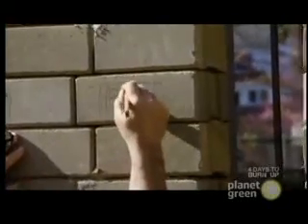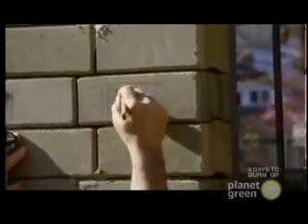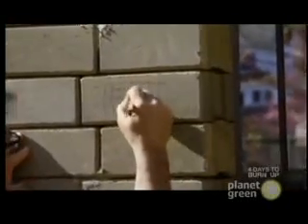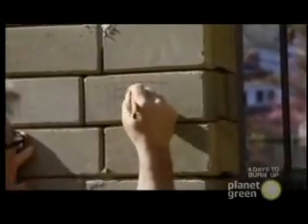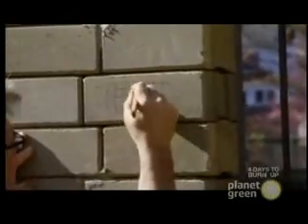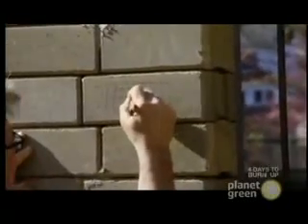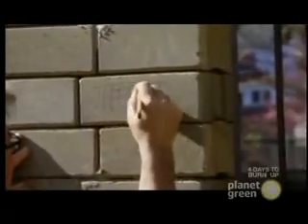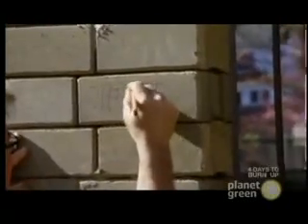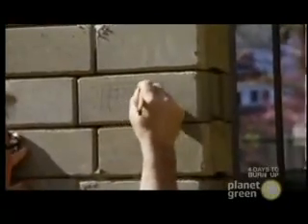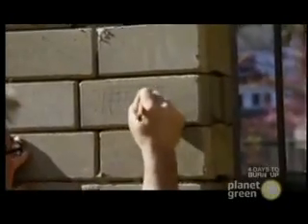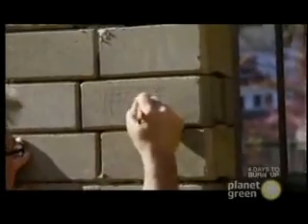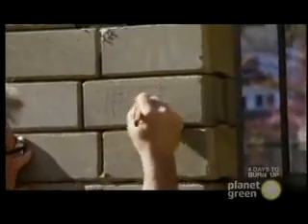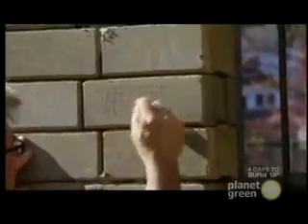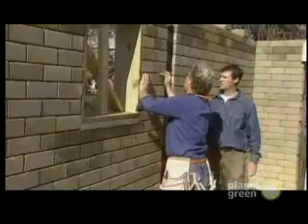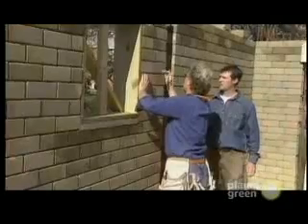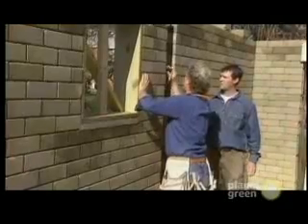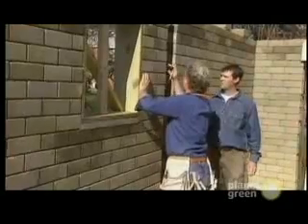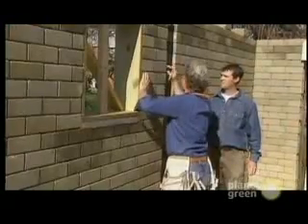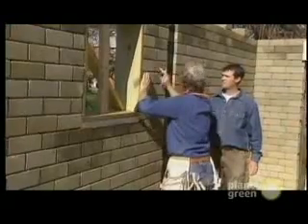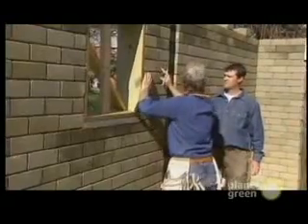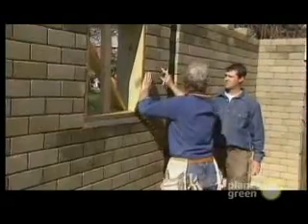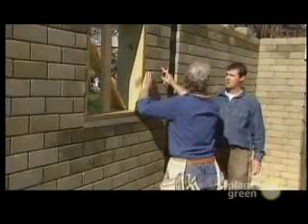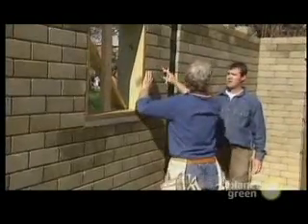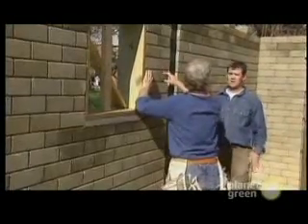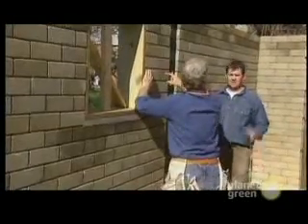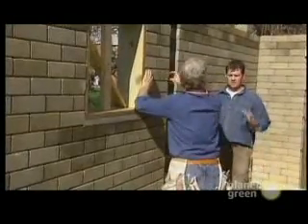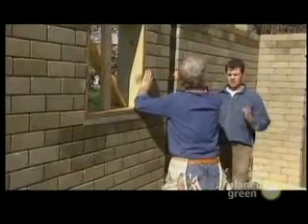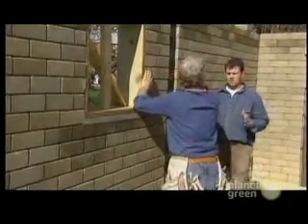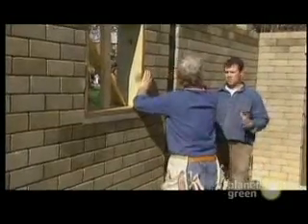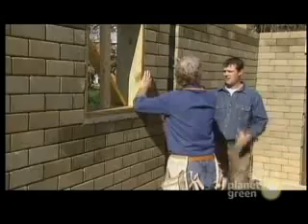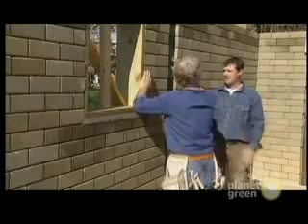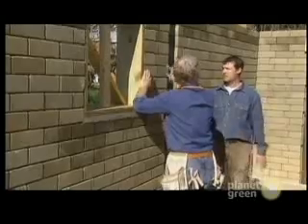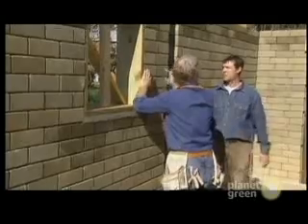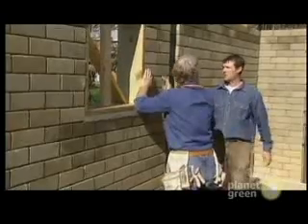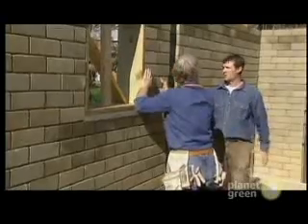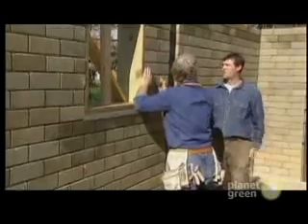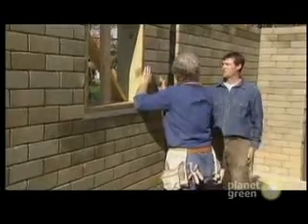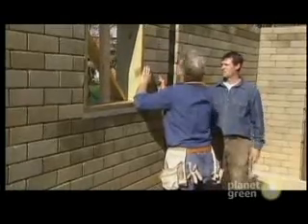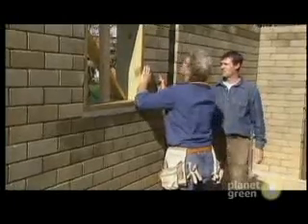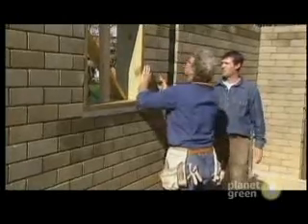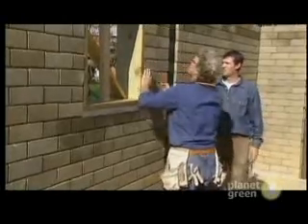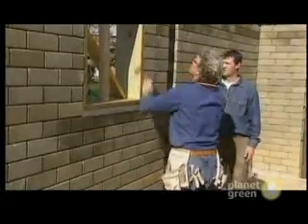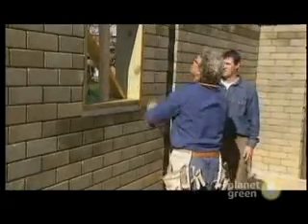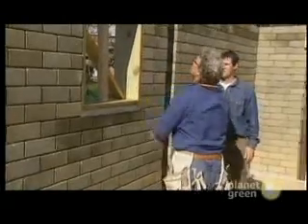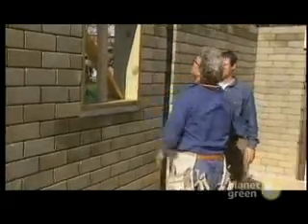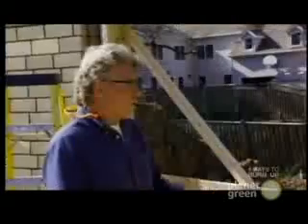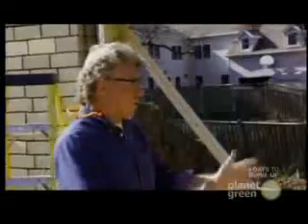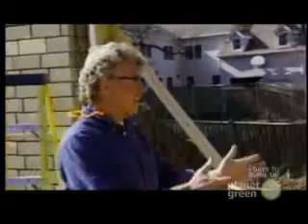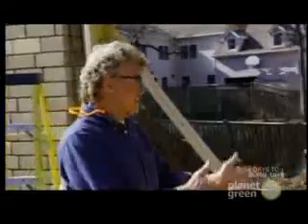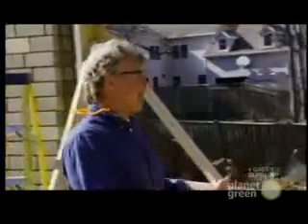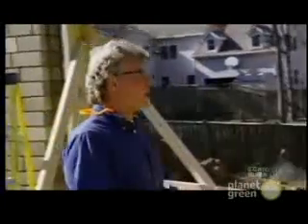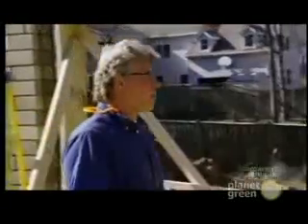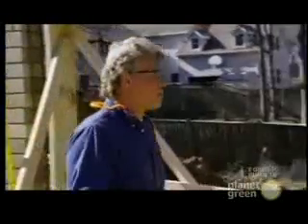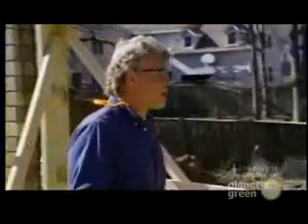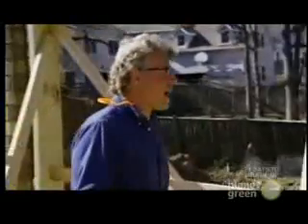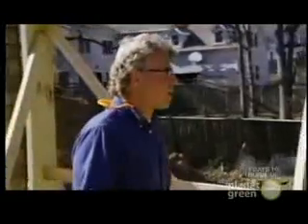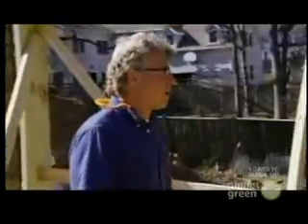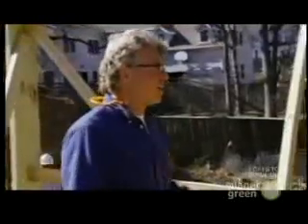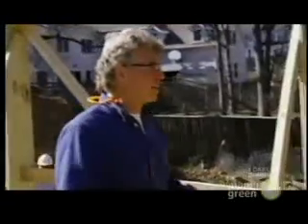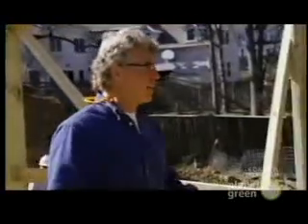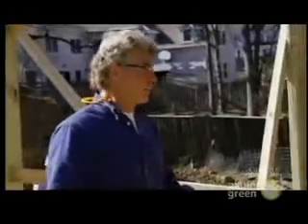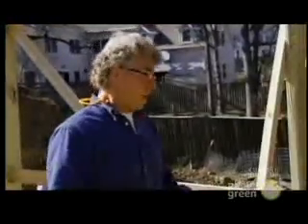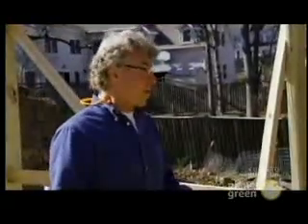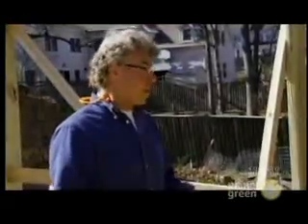They infill and give you thermal mass on the wall. So let's get ready for the concrete, because that's coming in the morning.